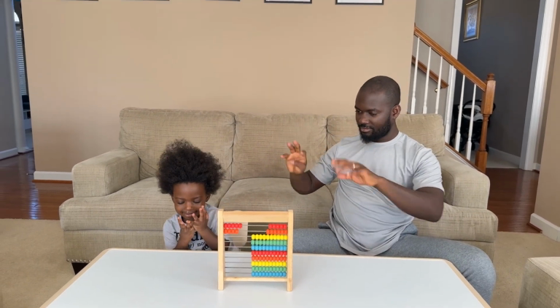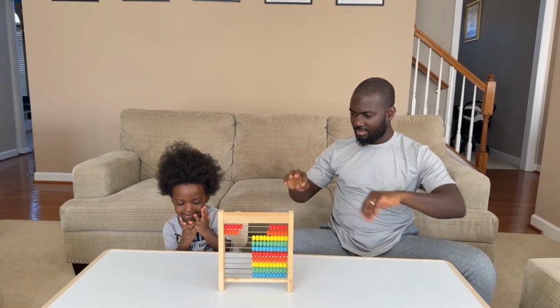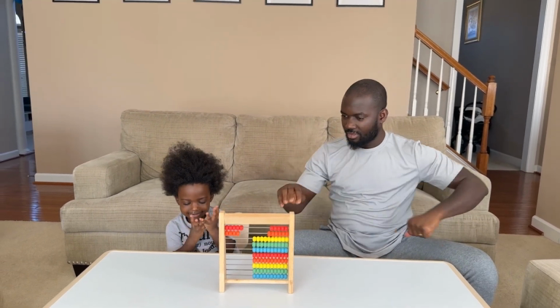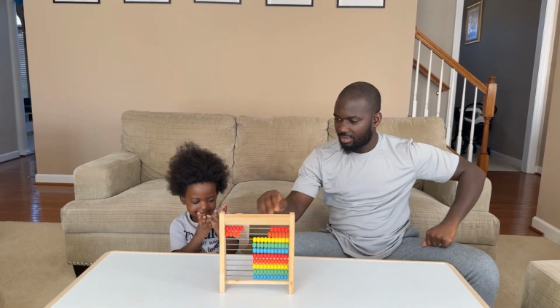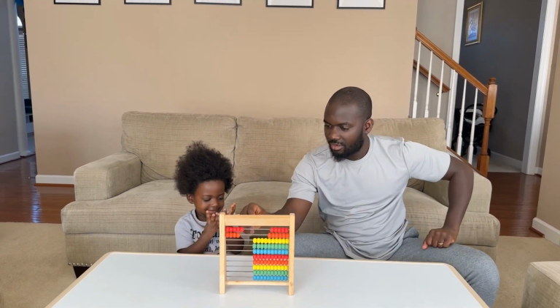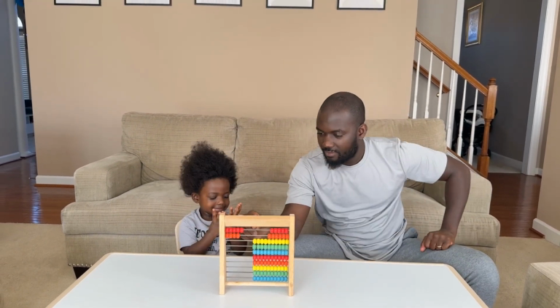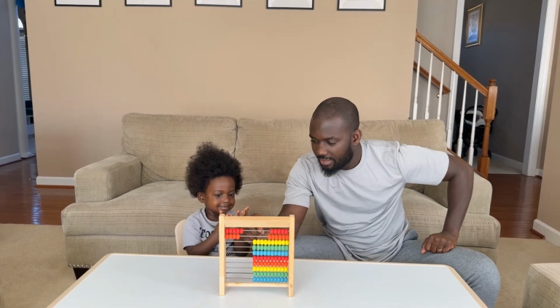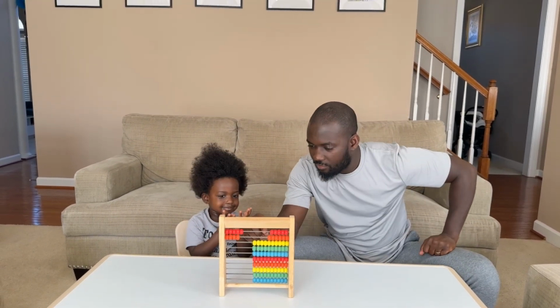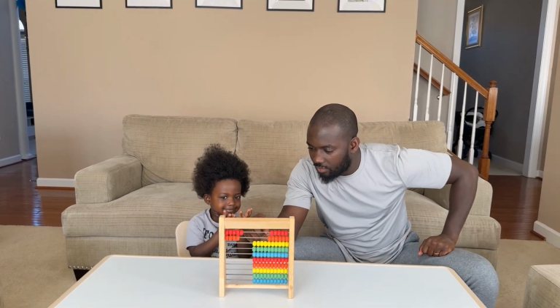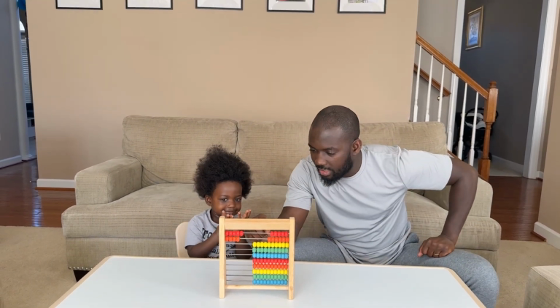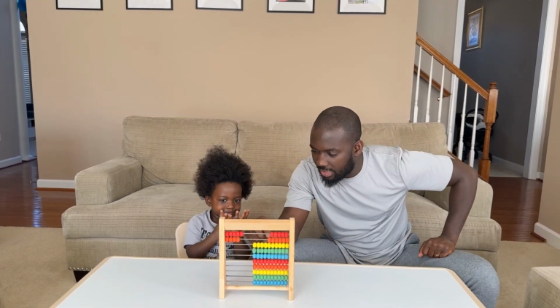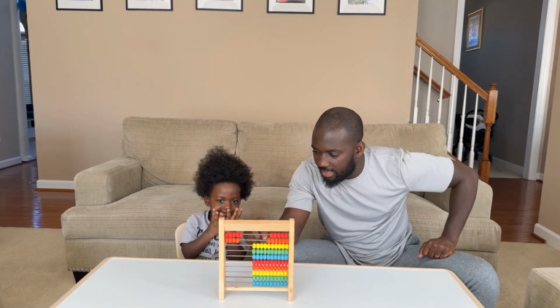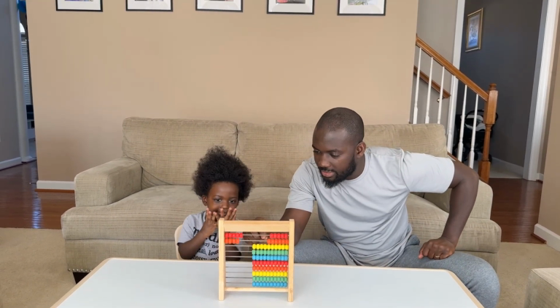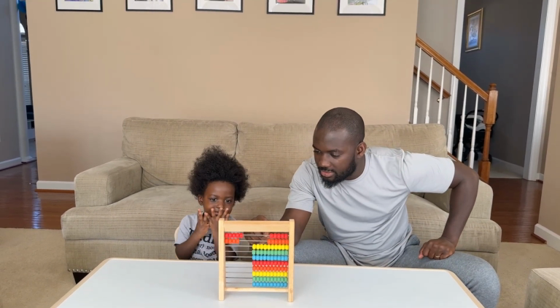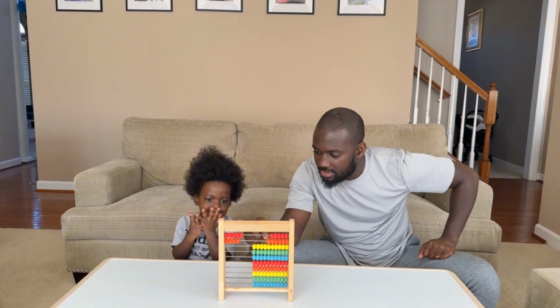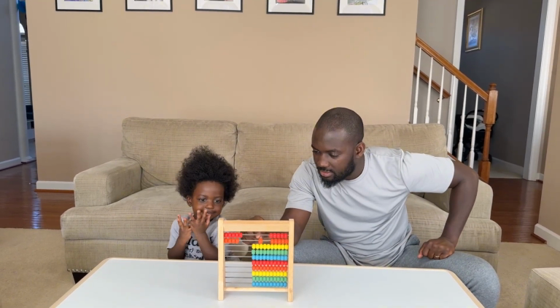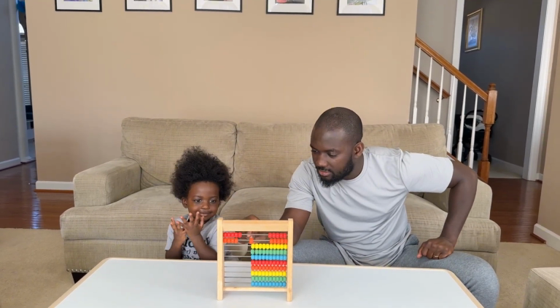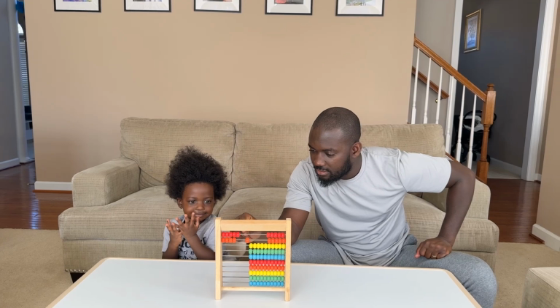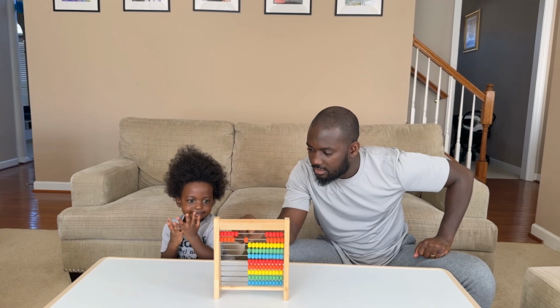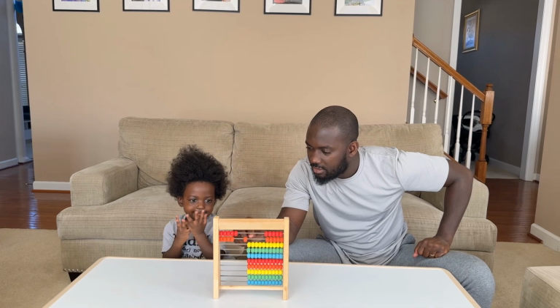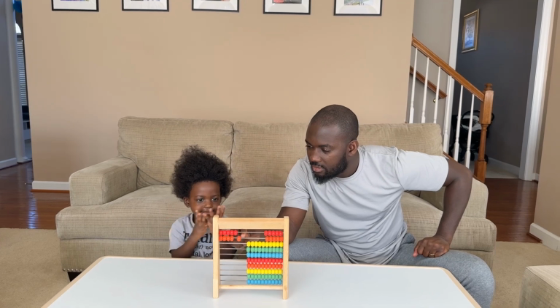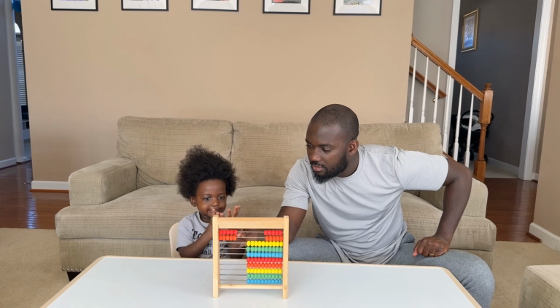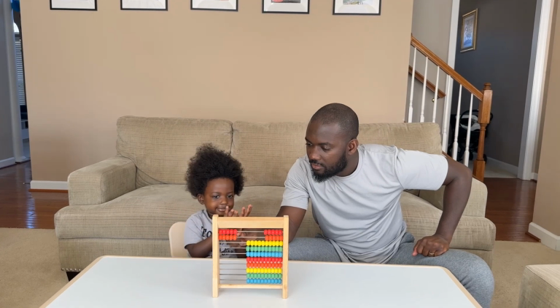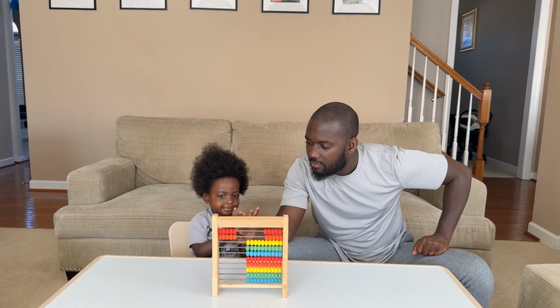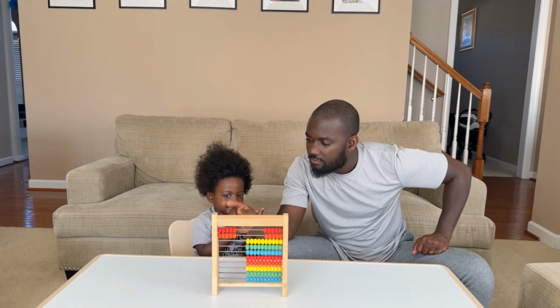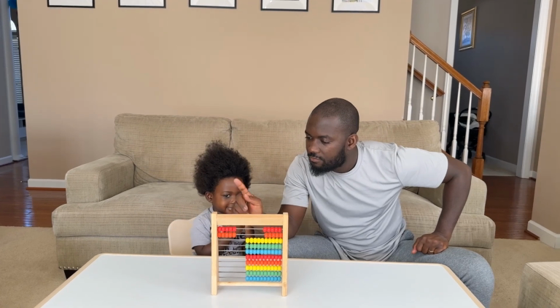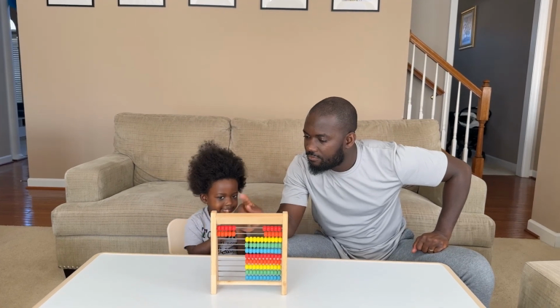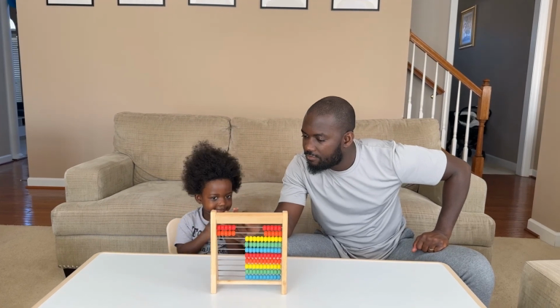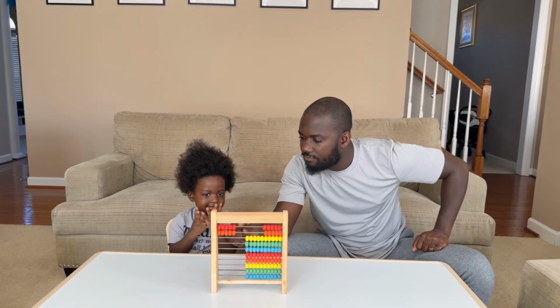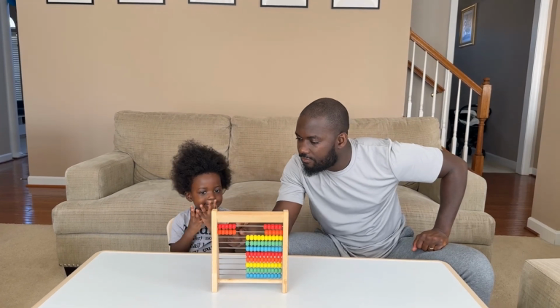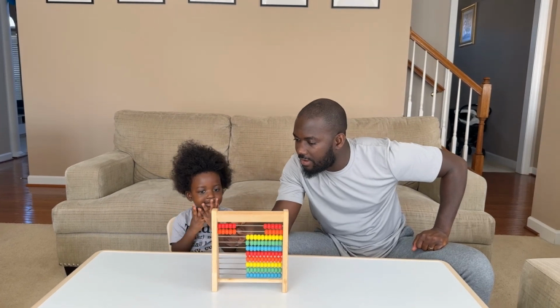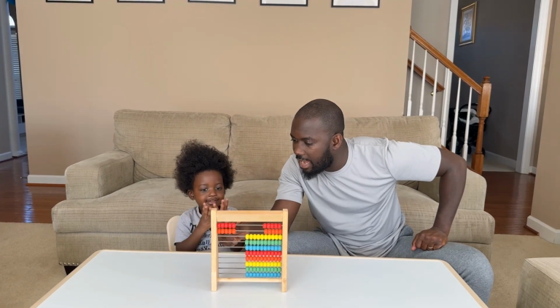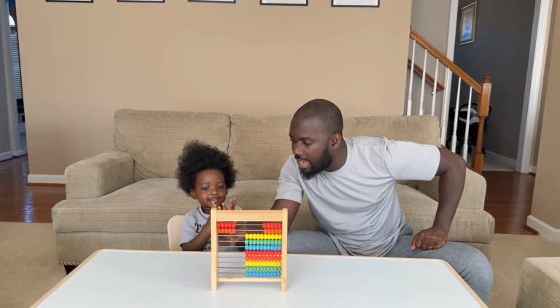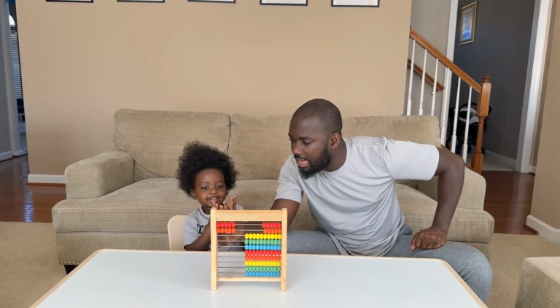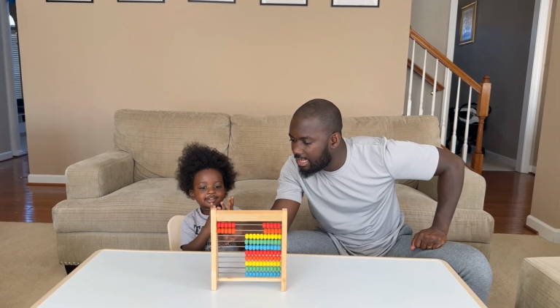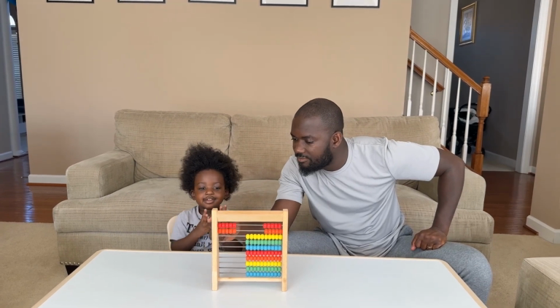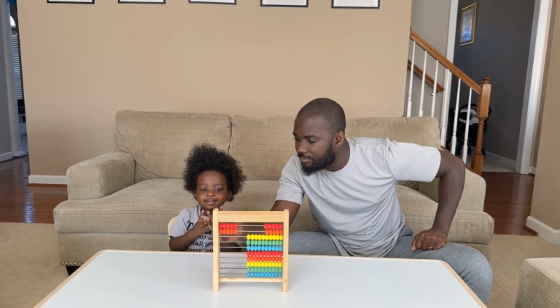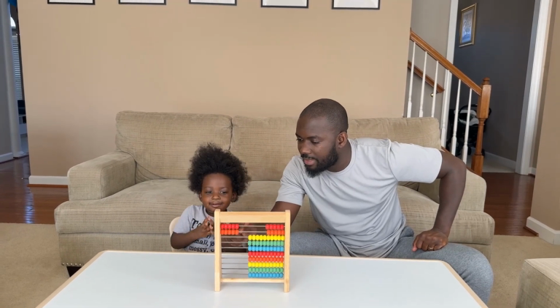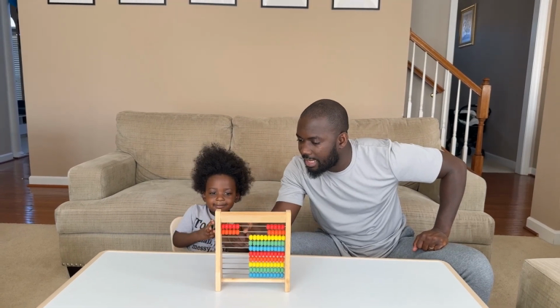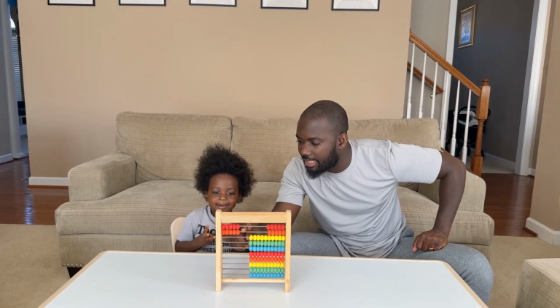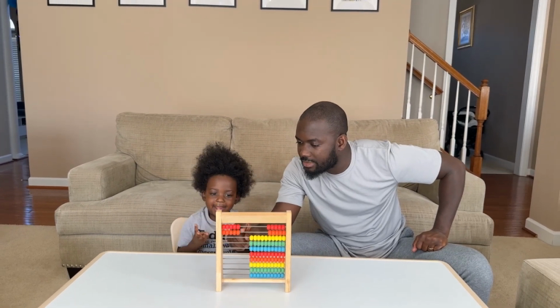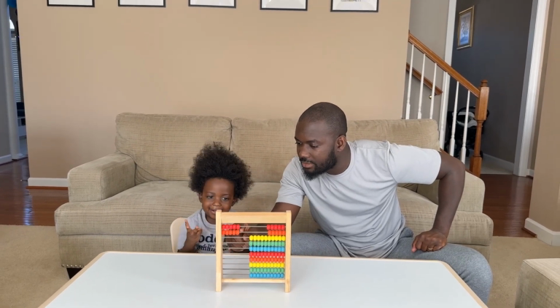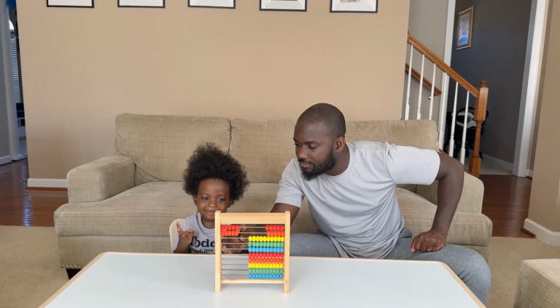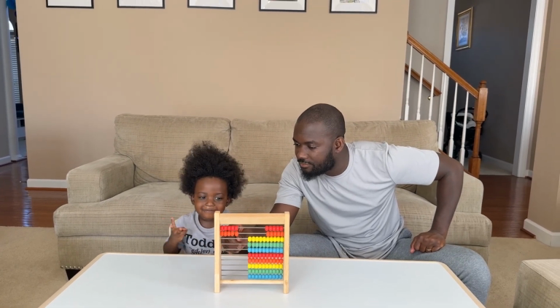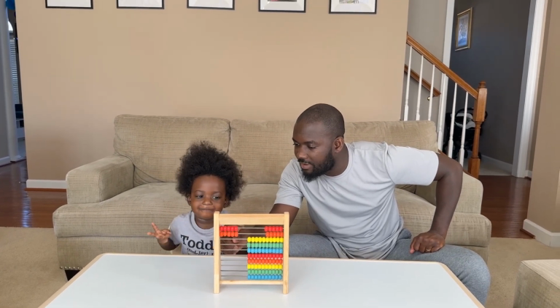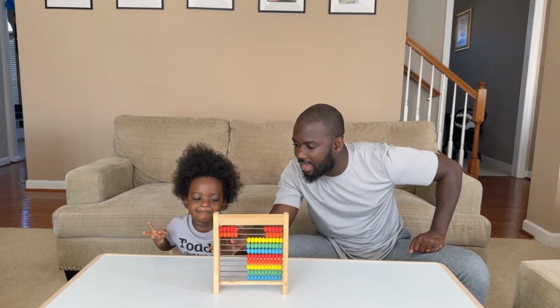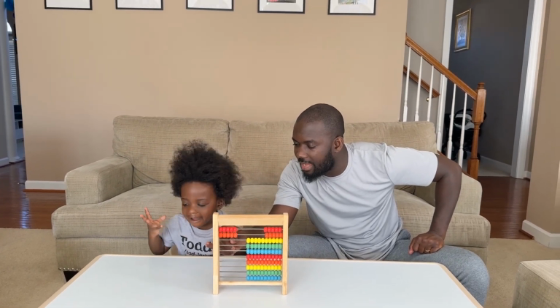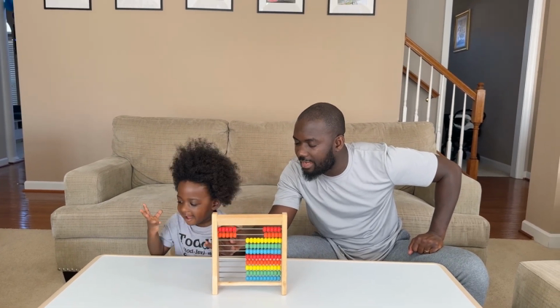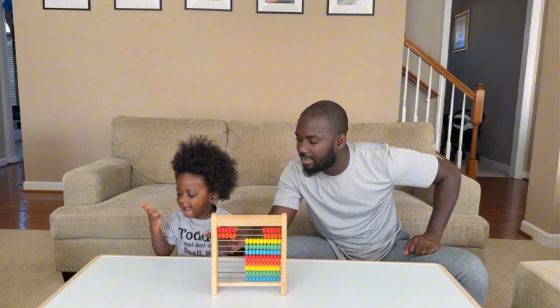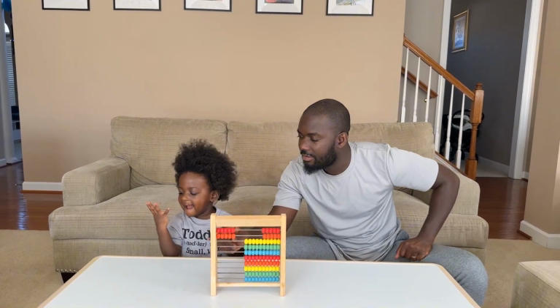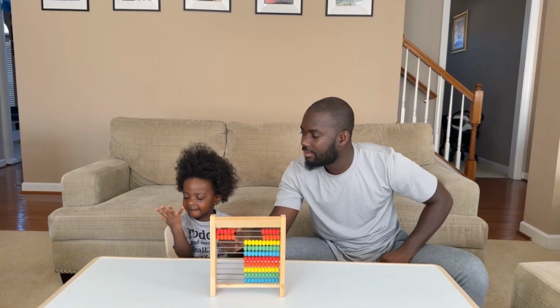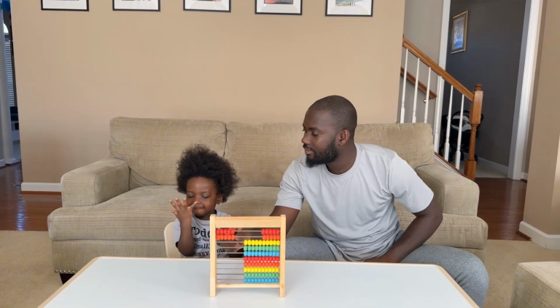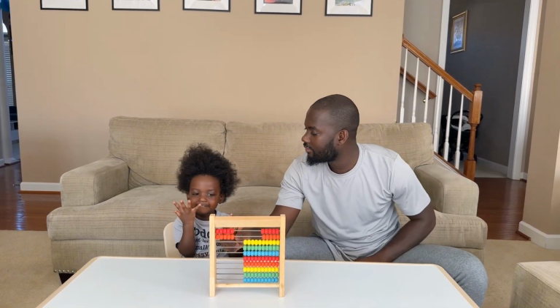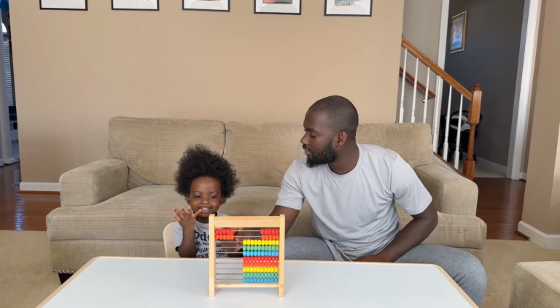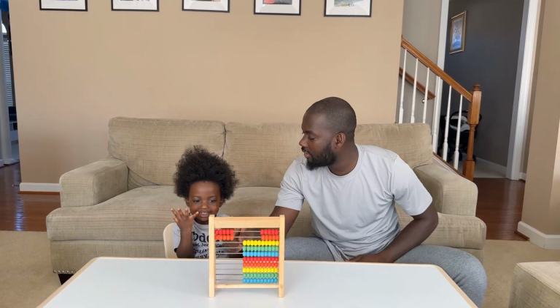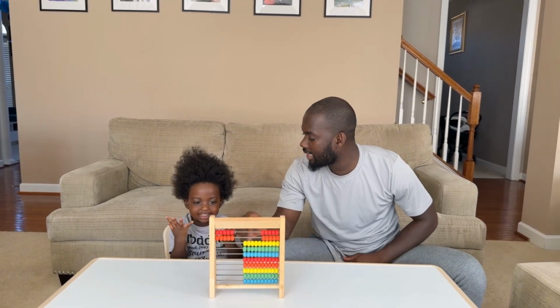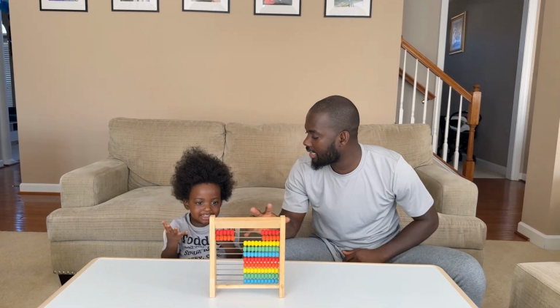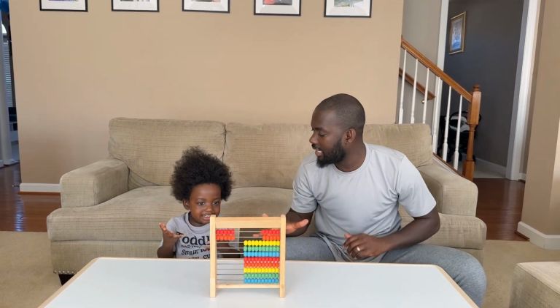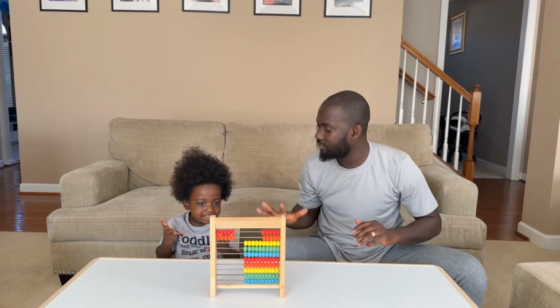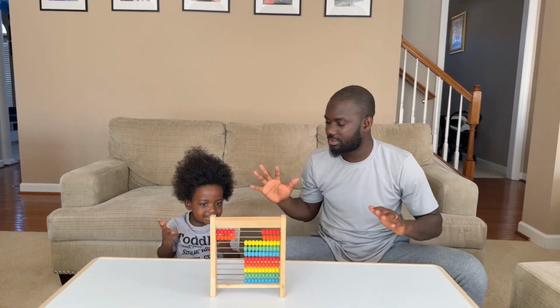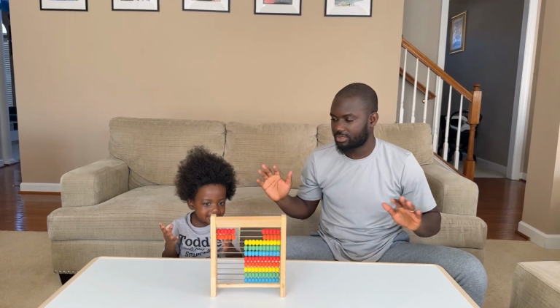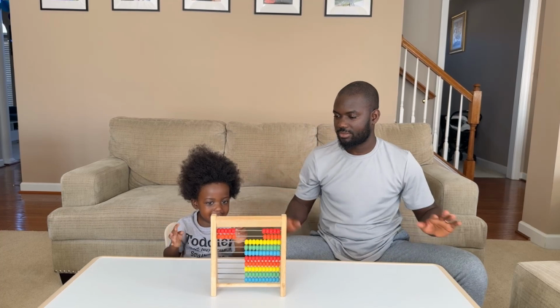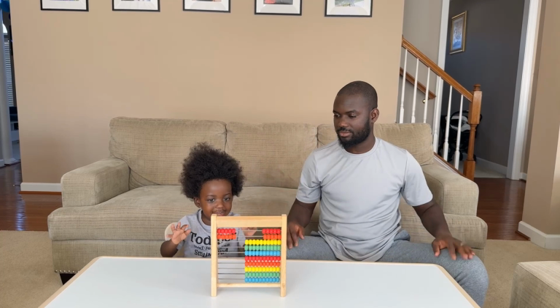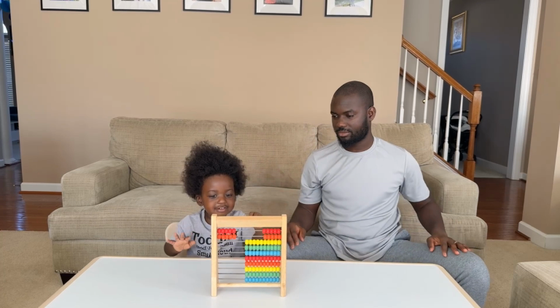All right, what is five plus five? Okay, count, count.